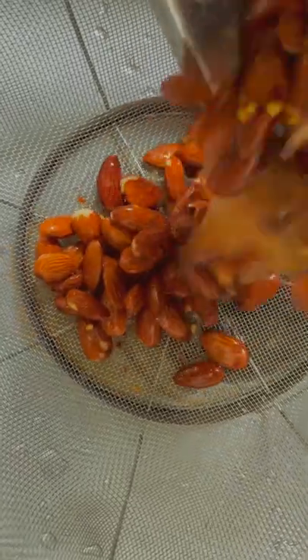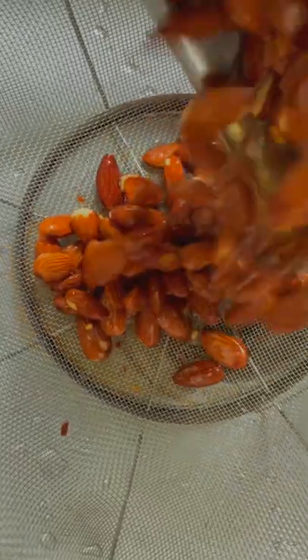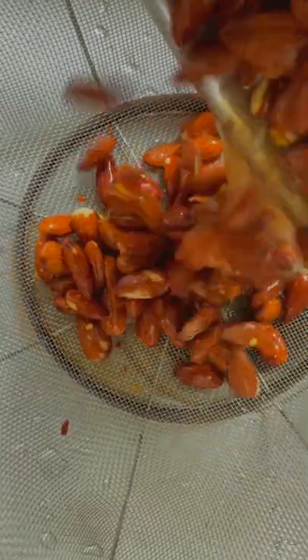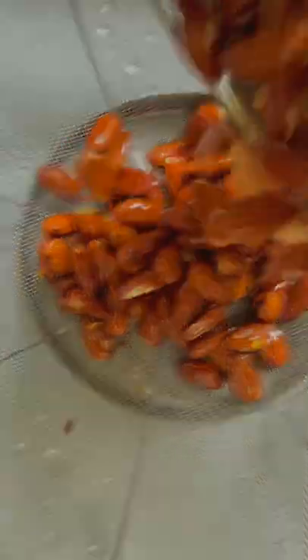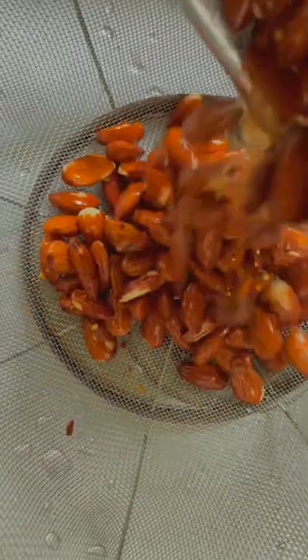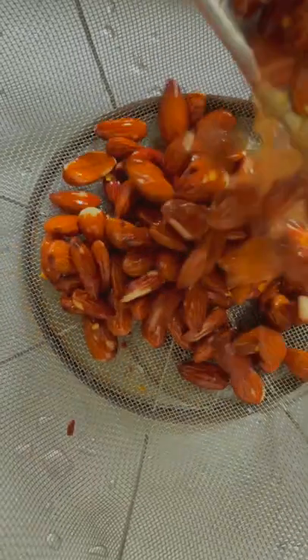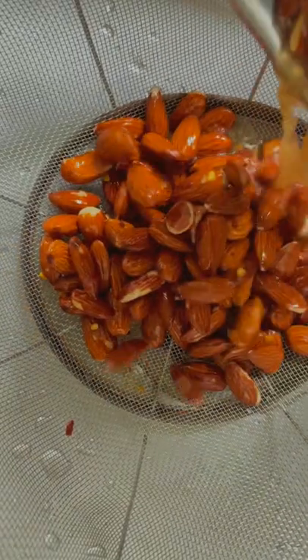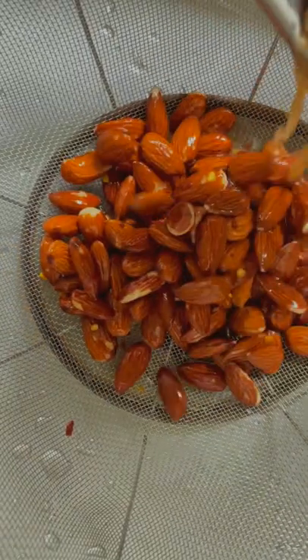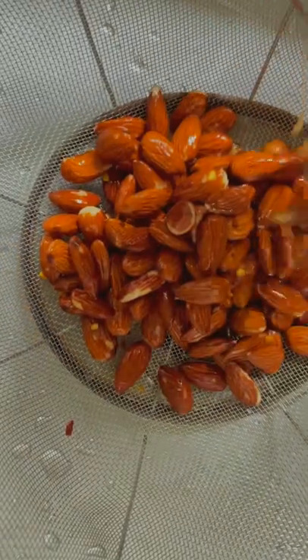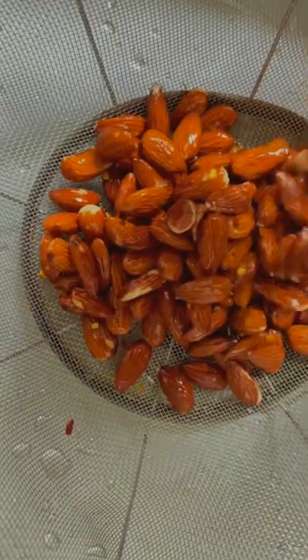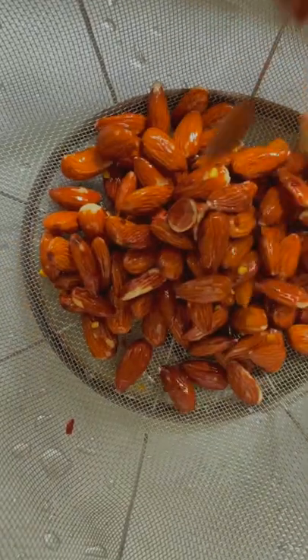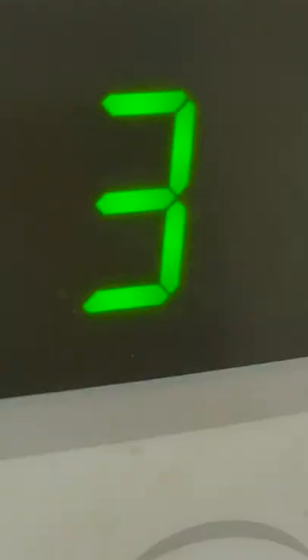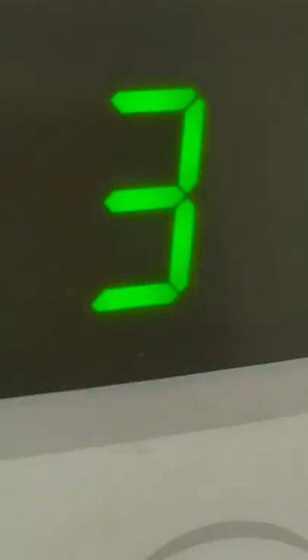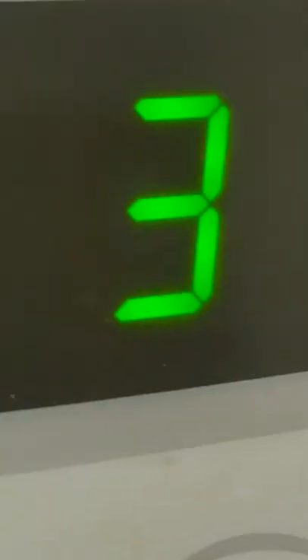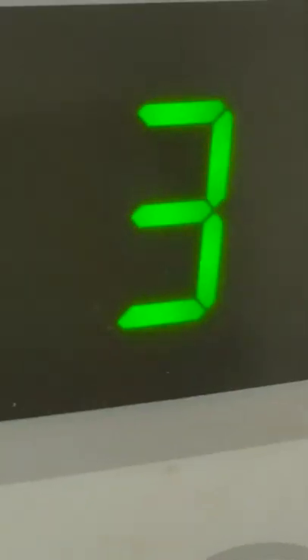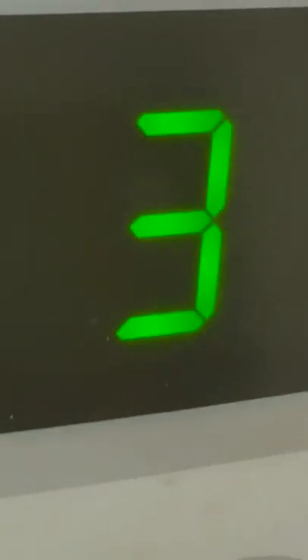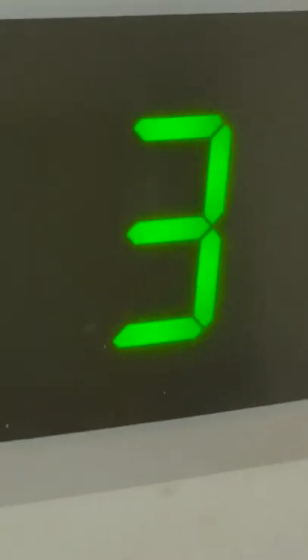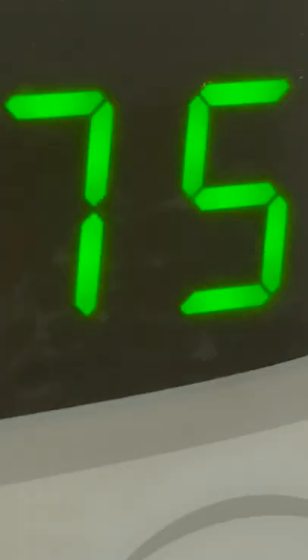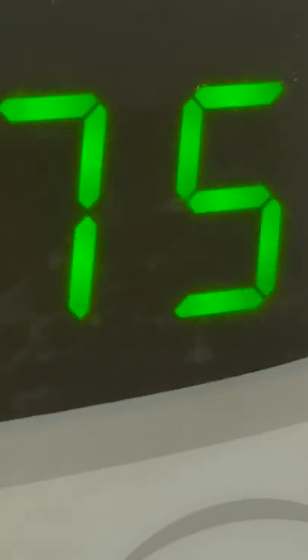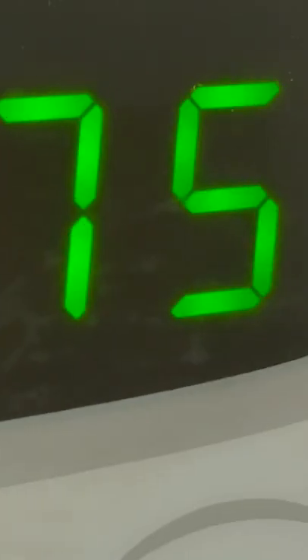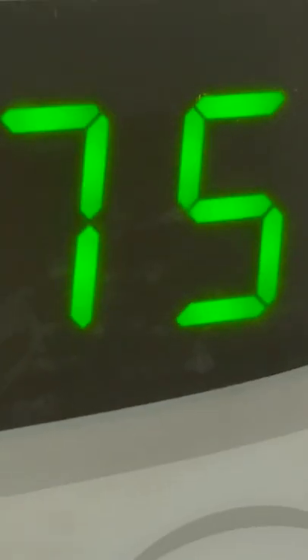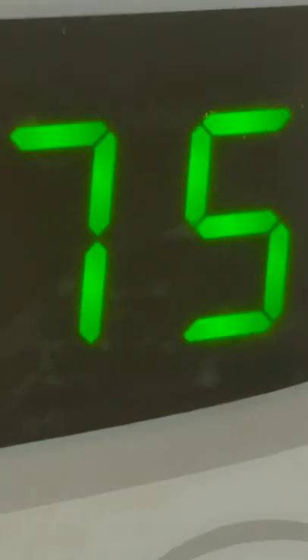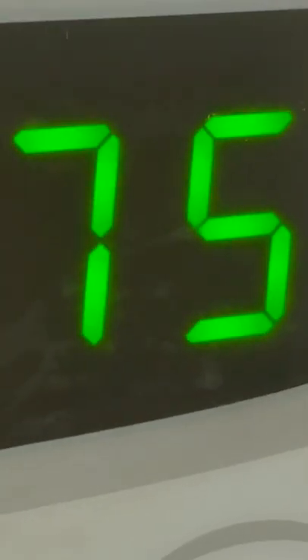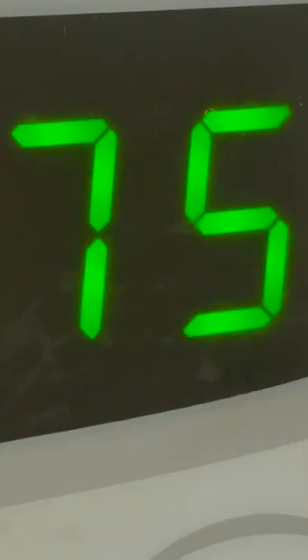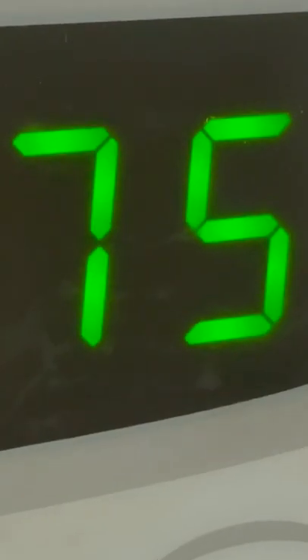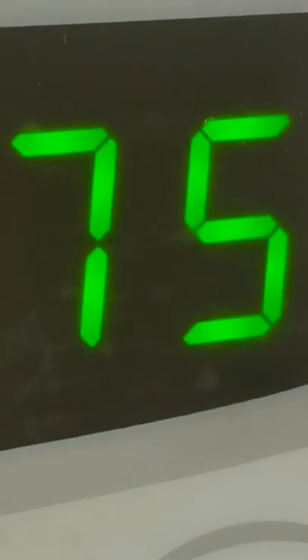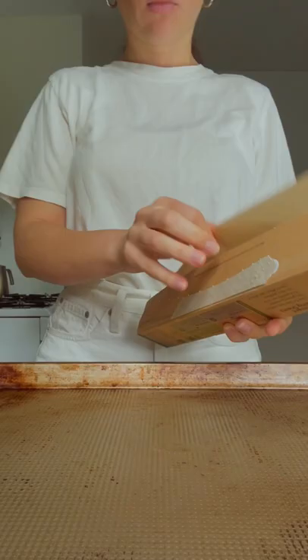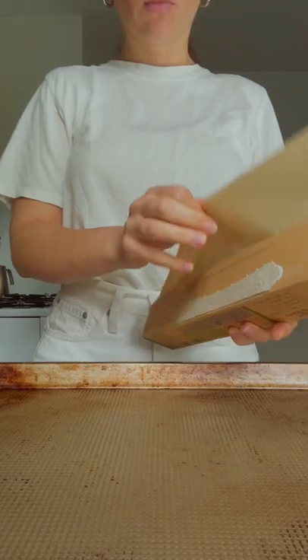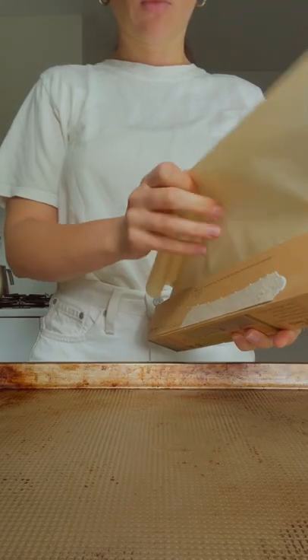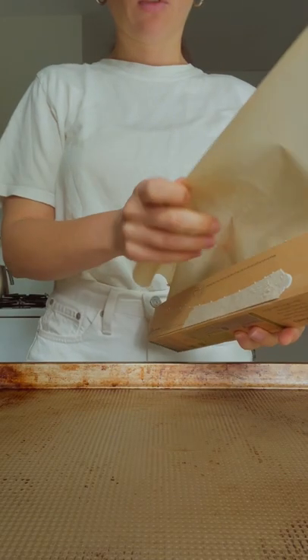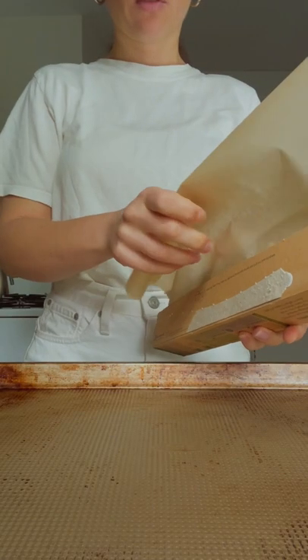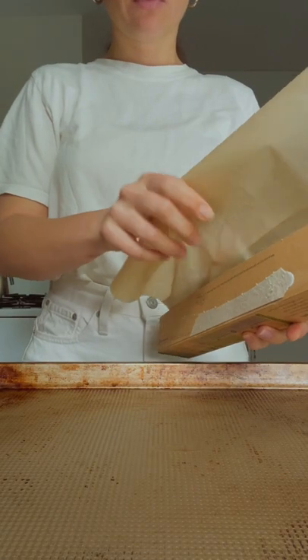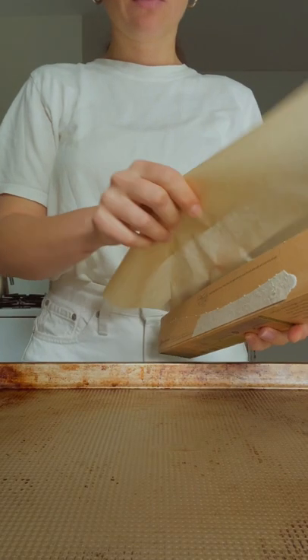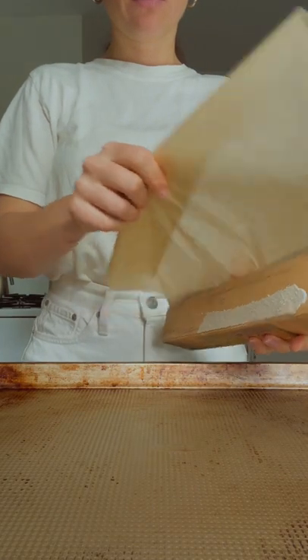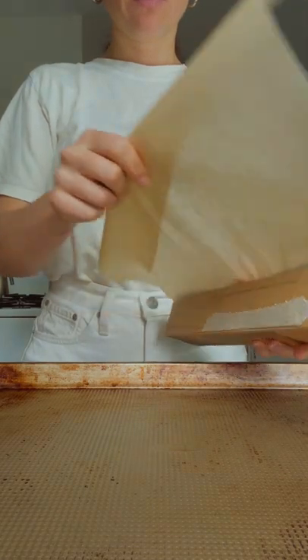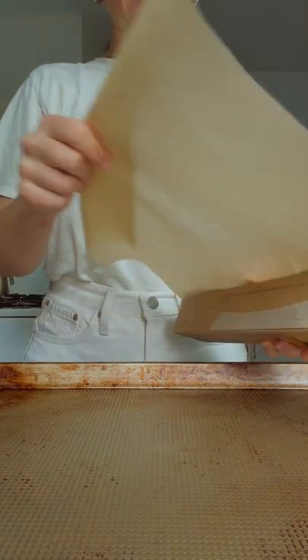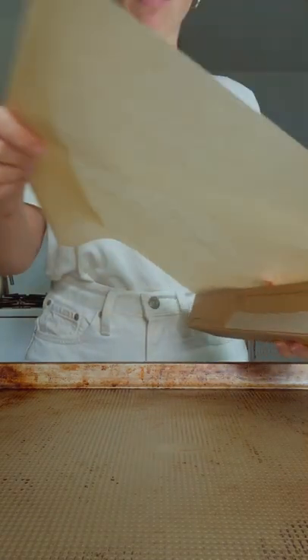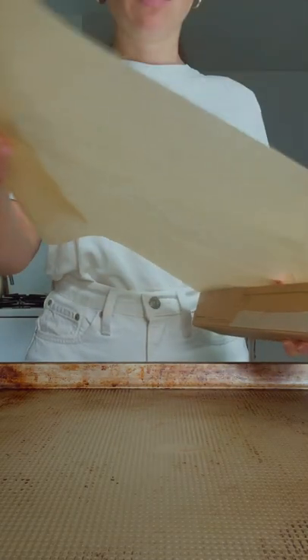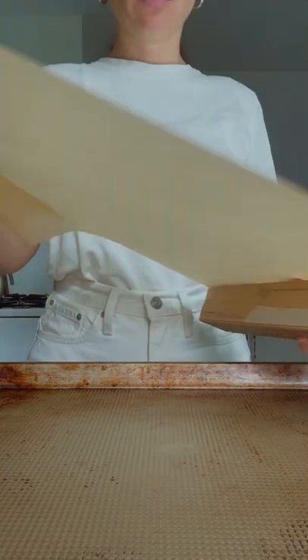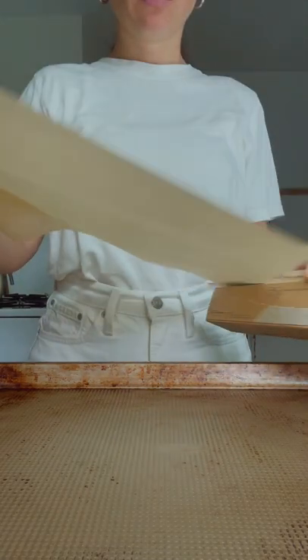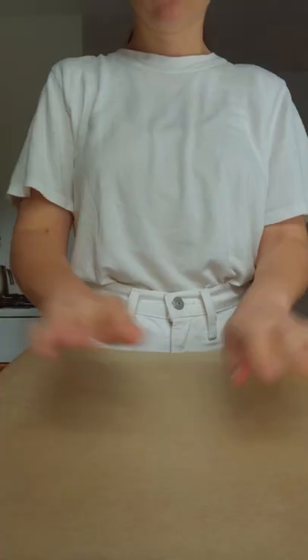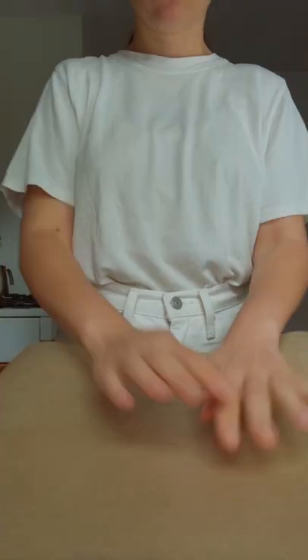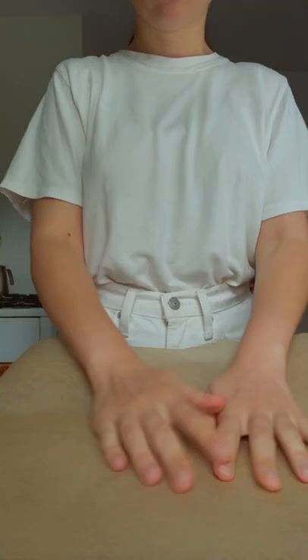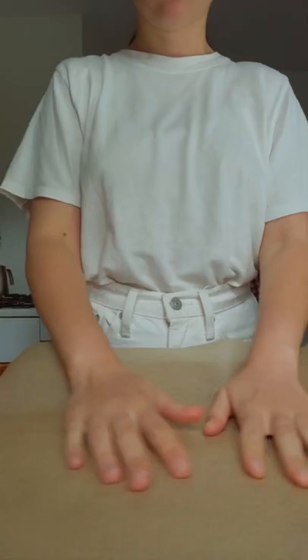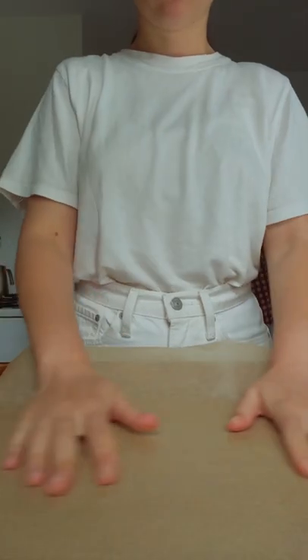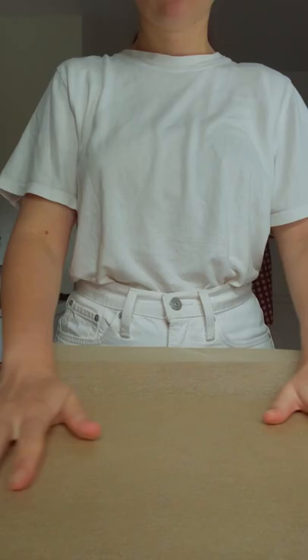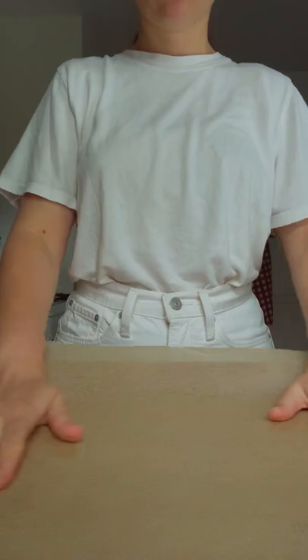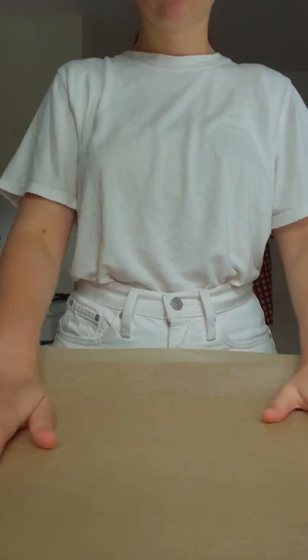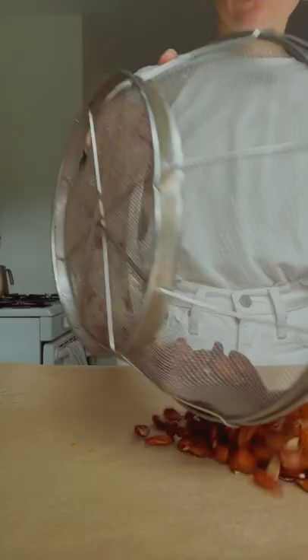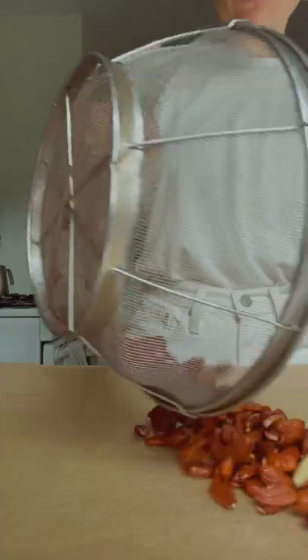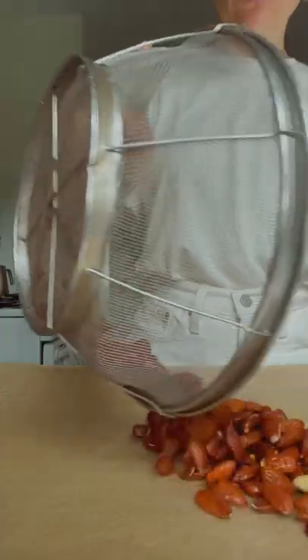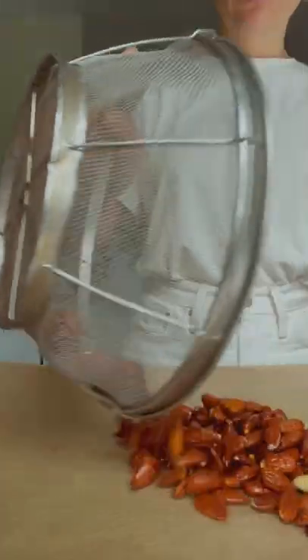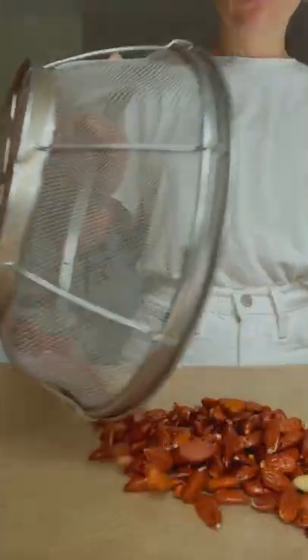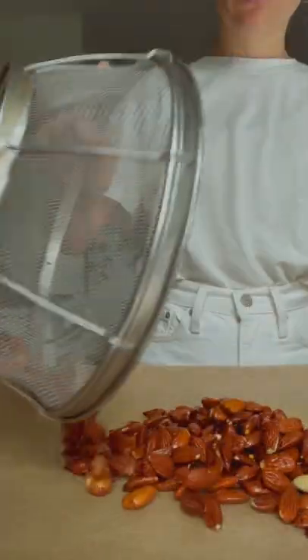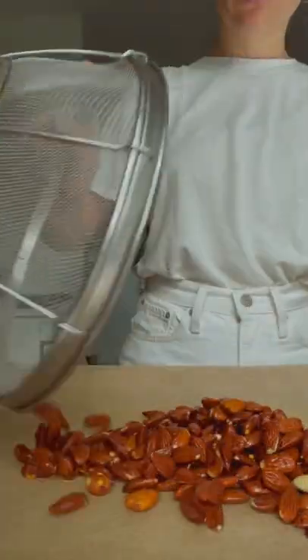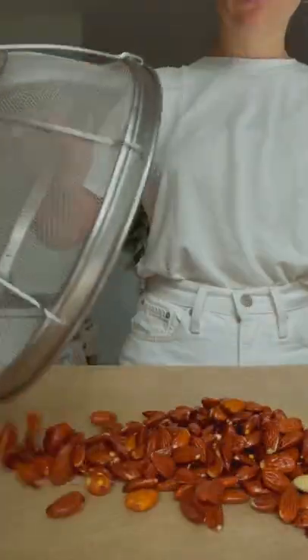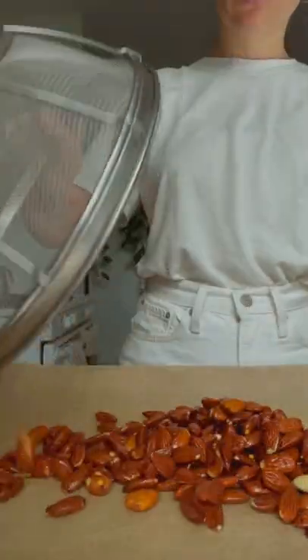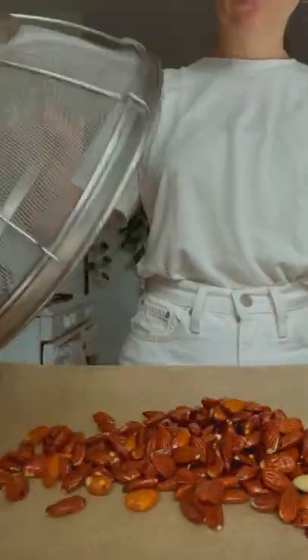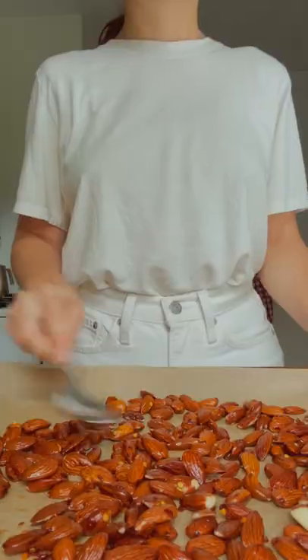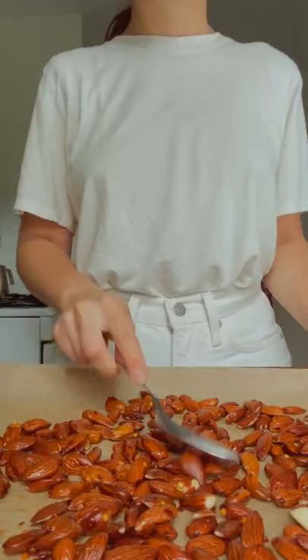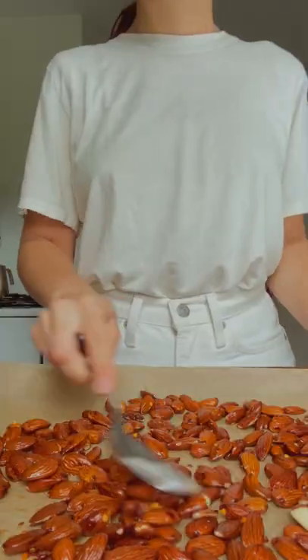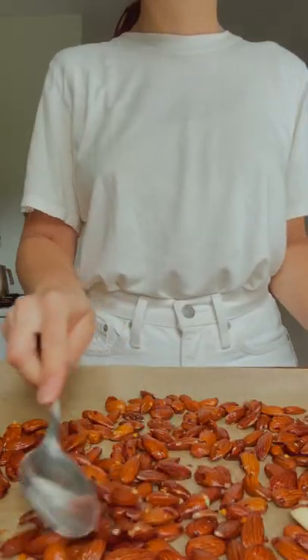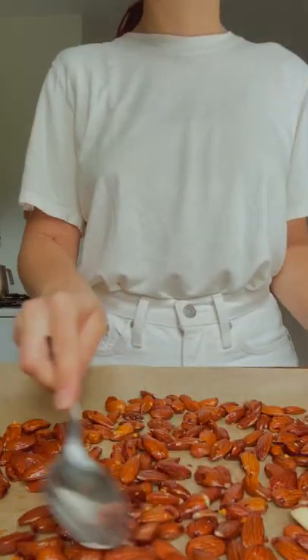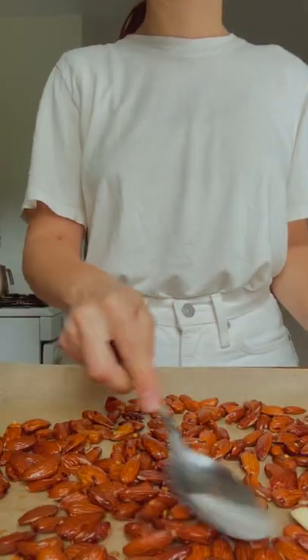Preheat the oven to 375, and transfer the almonds to a parchment lined baking sheet.